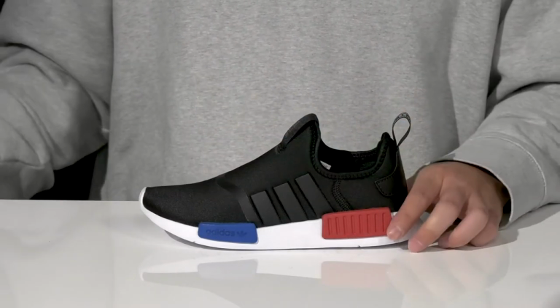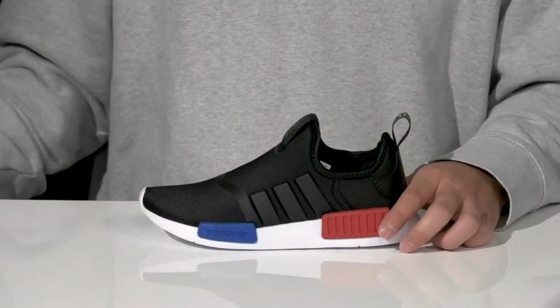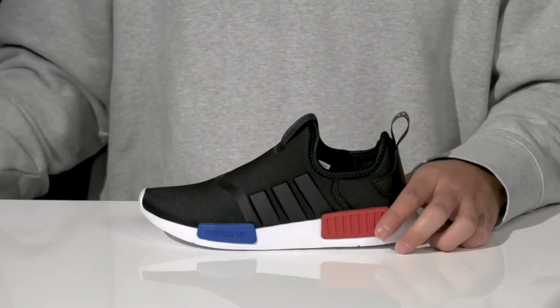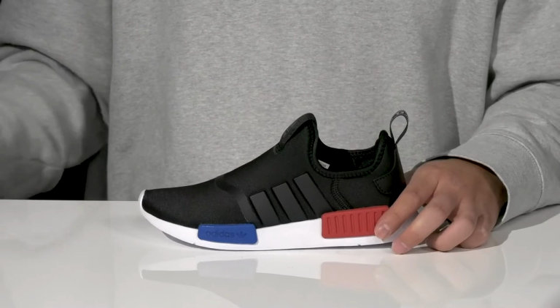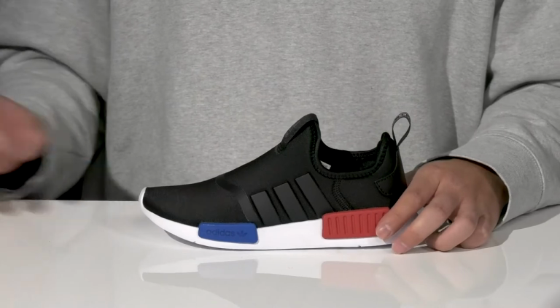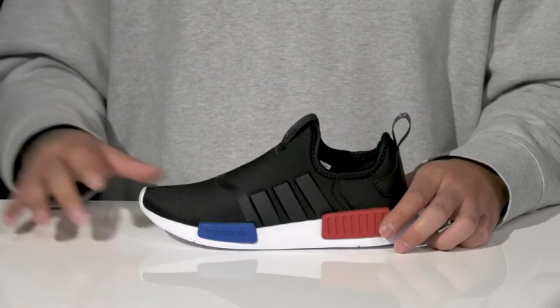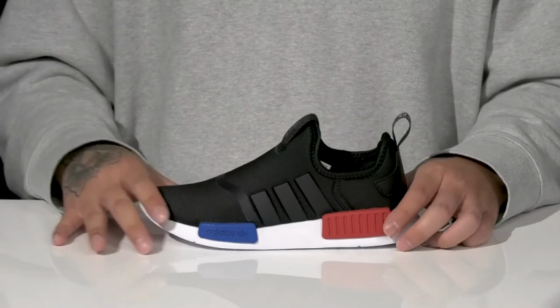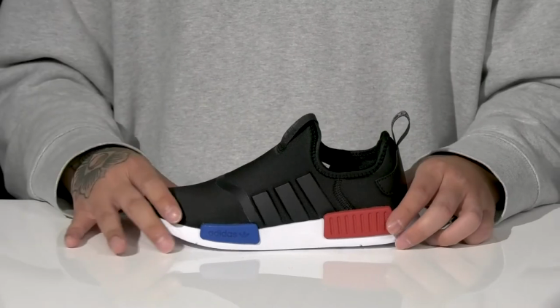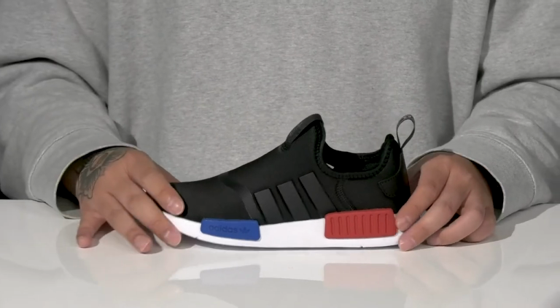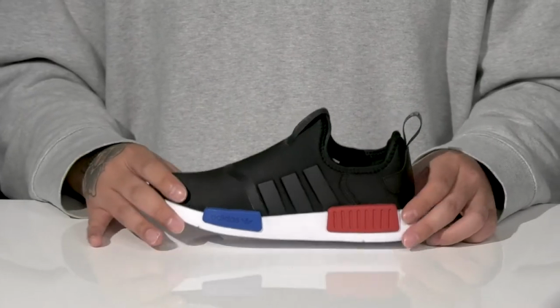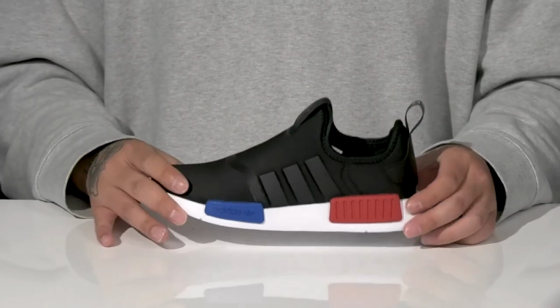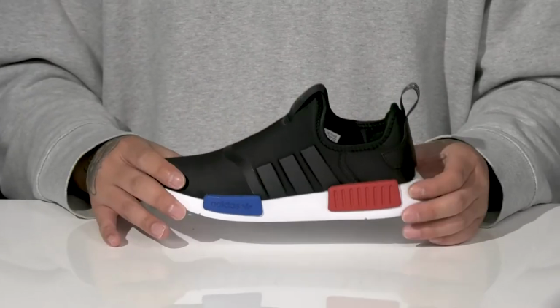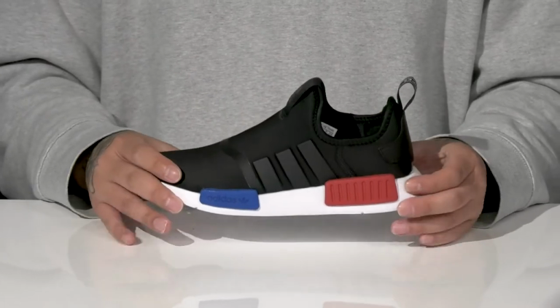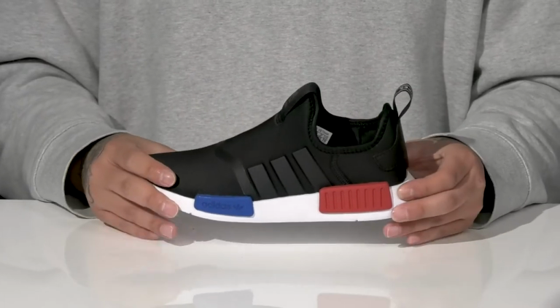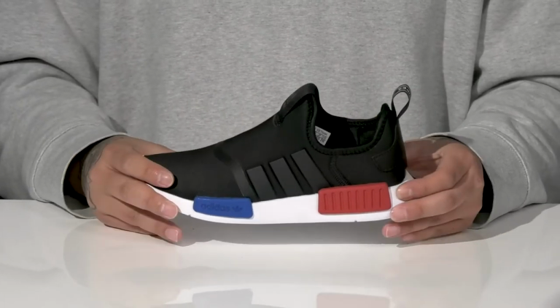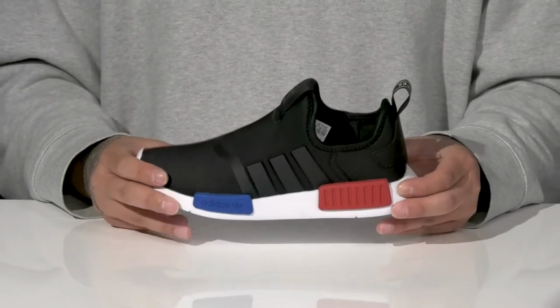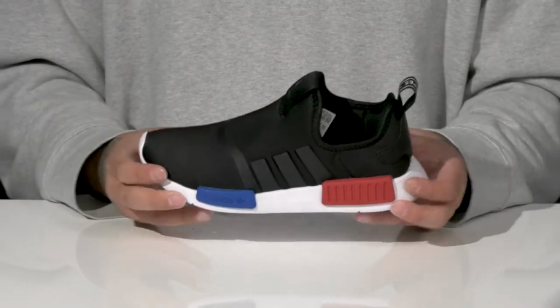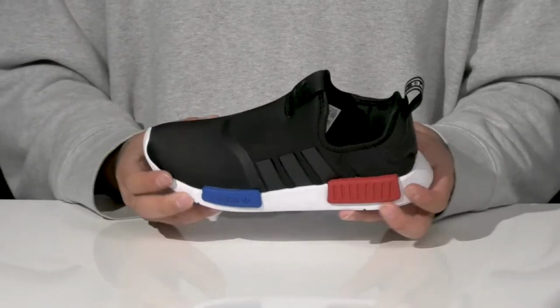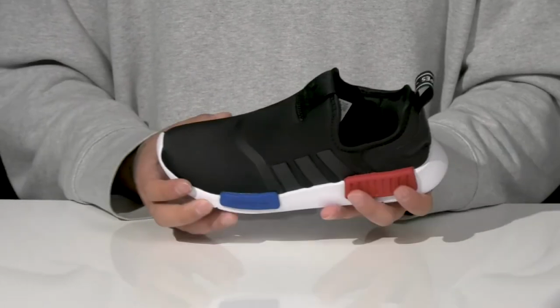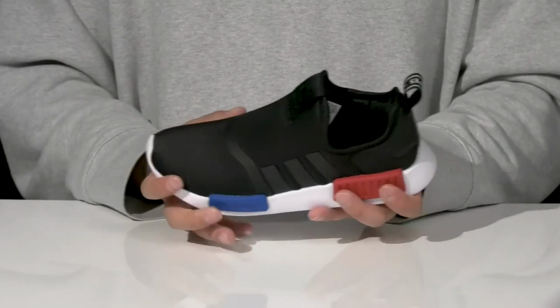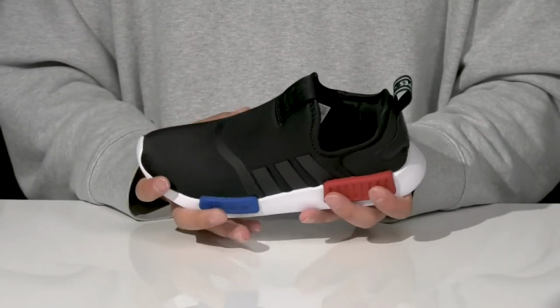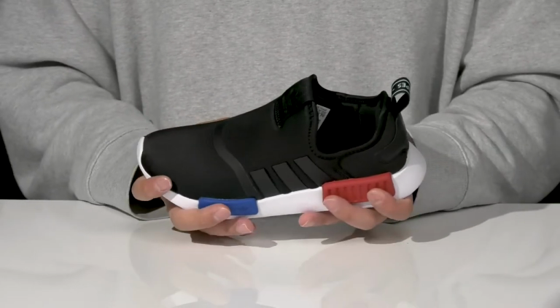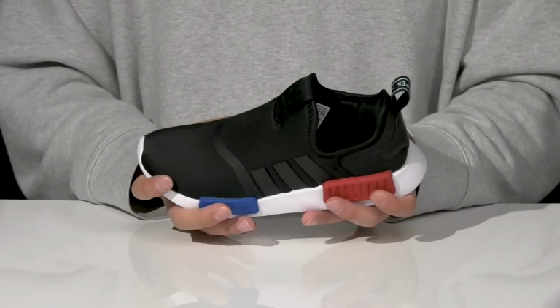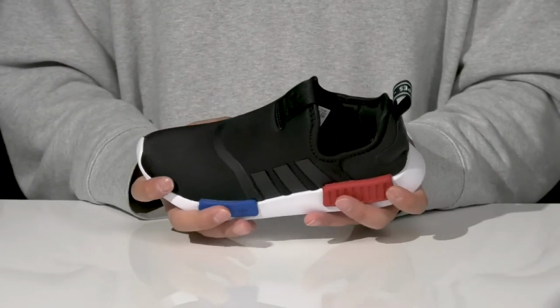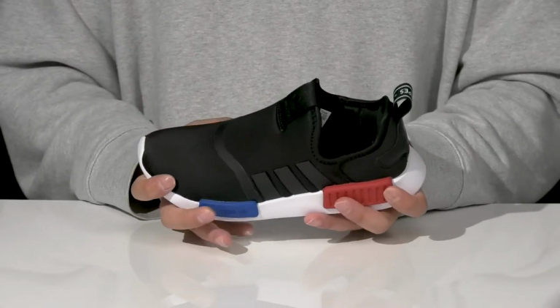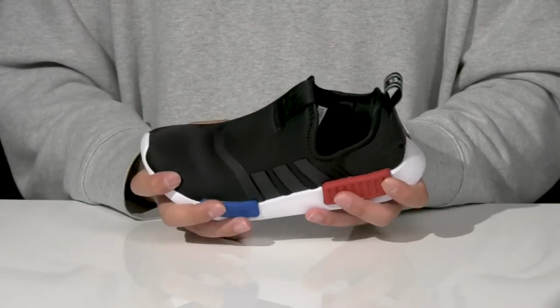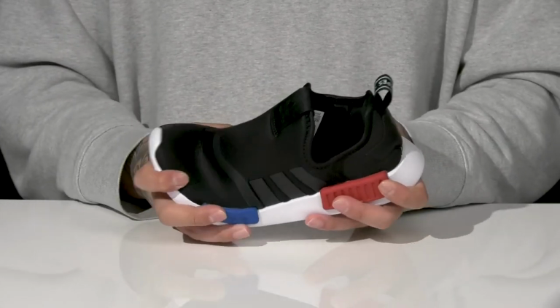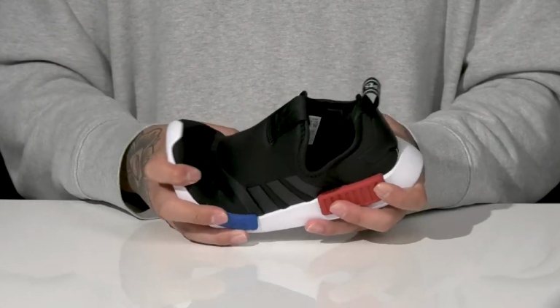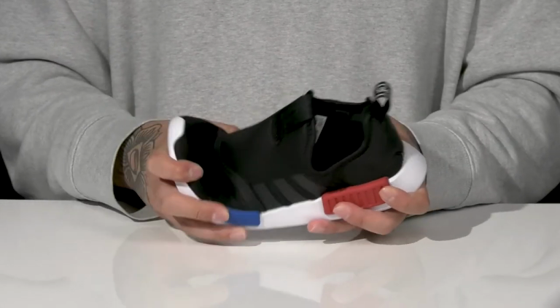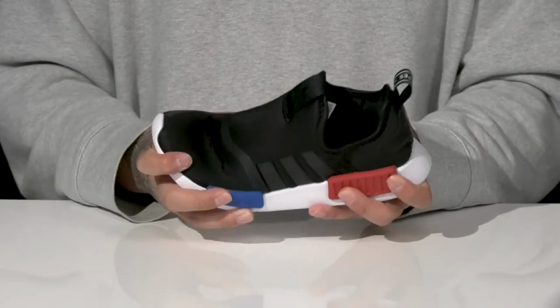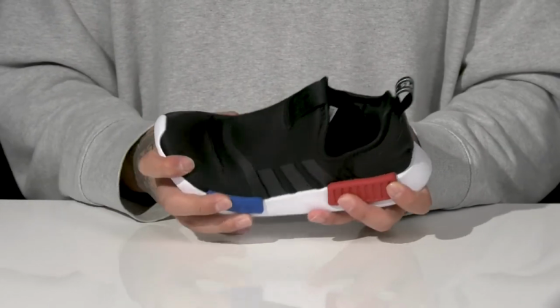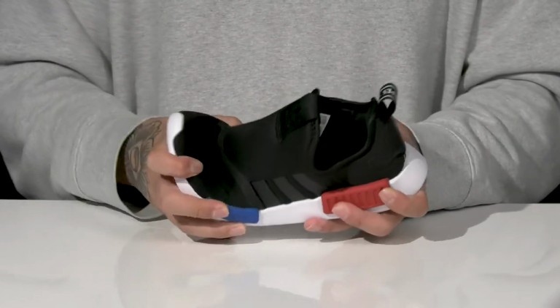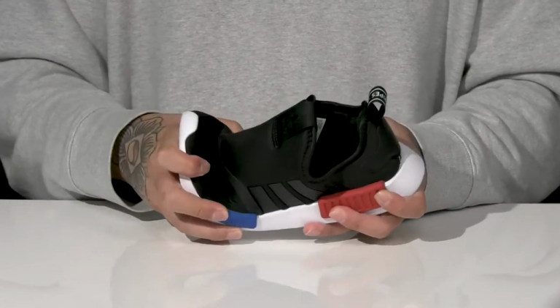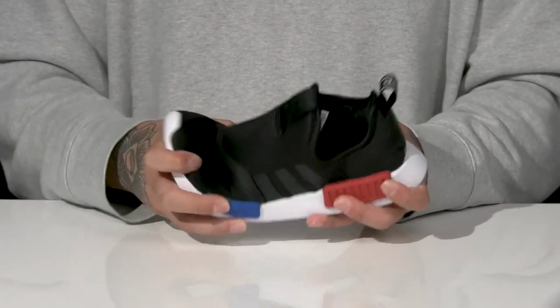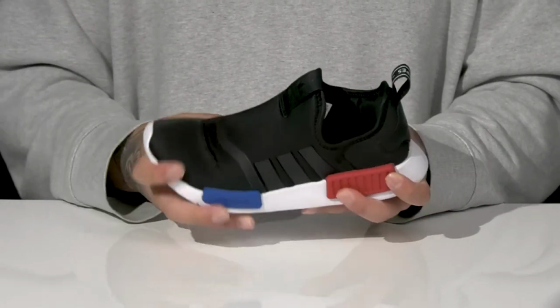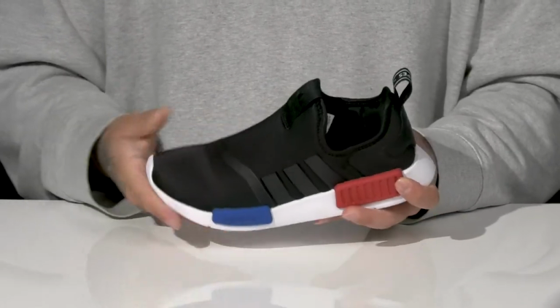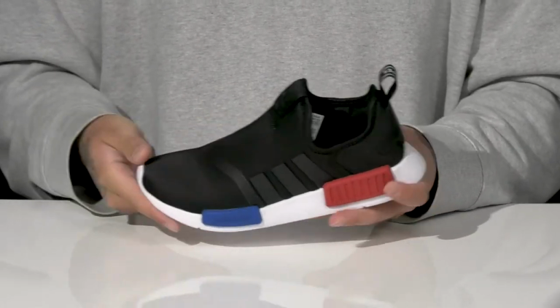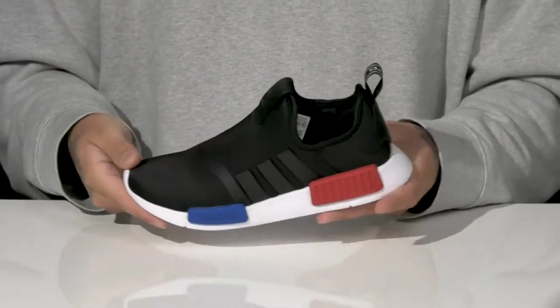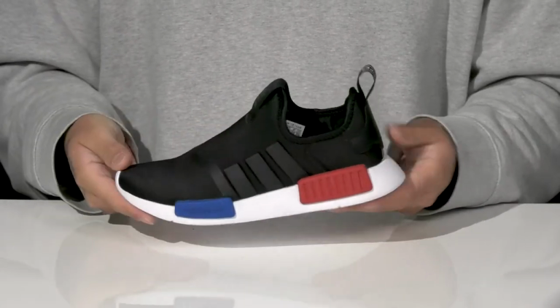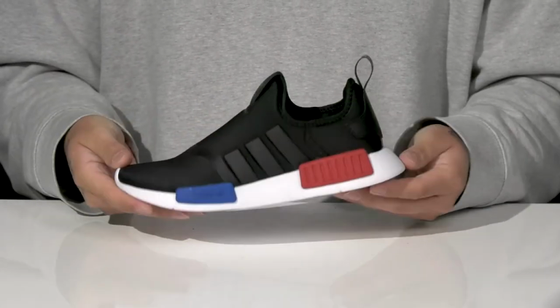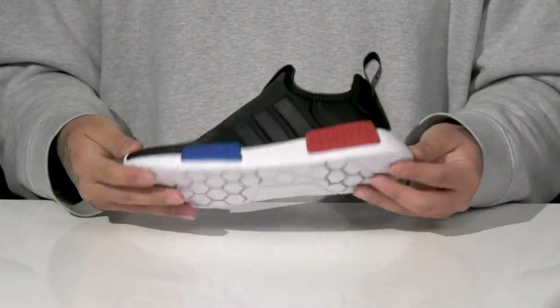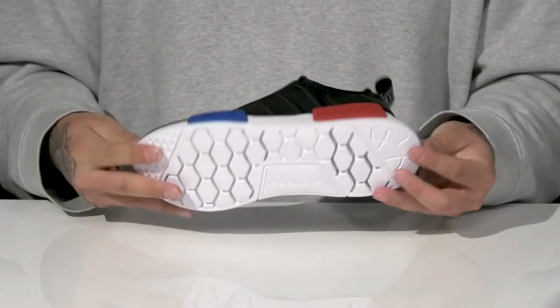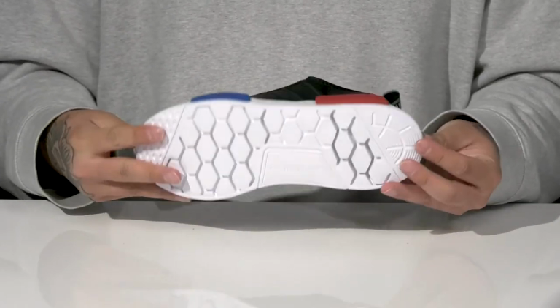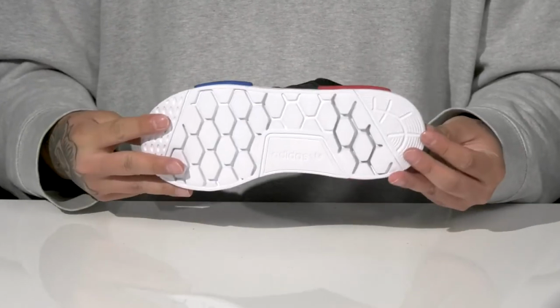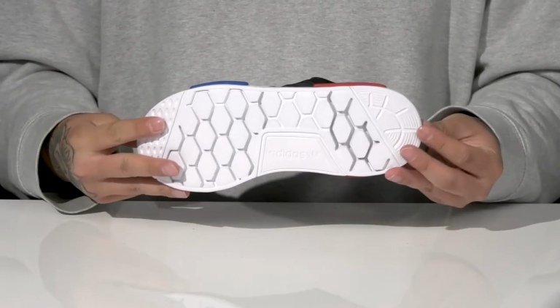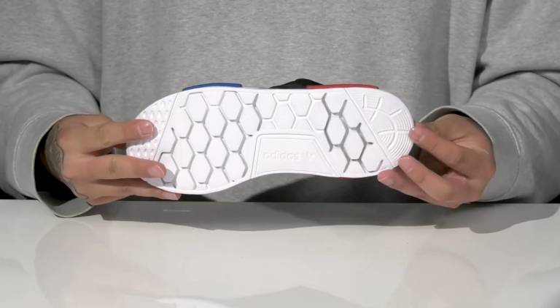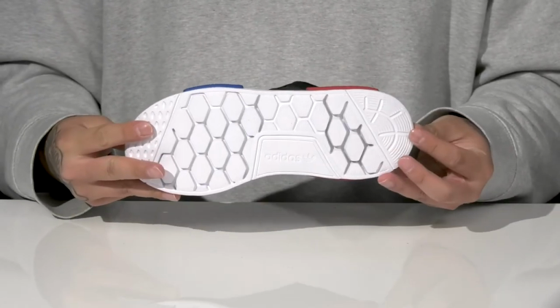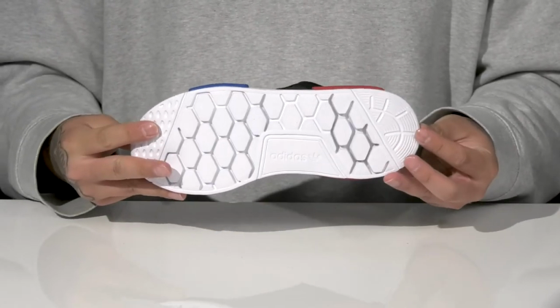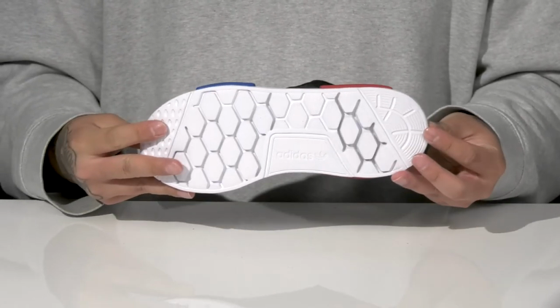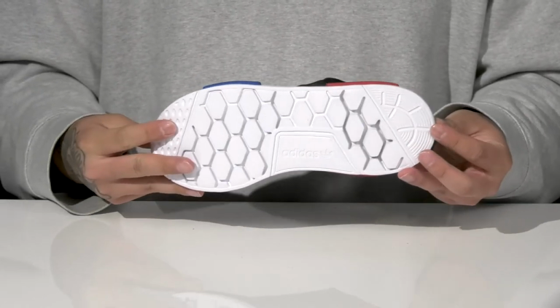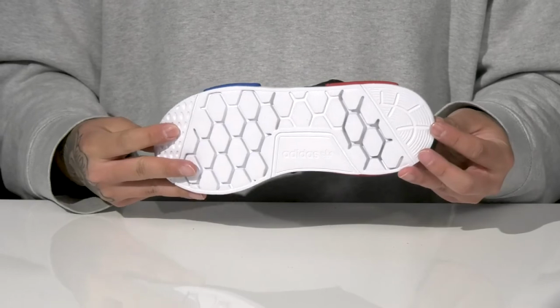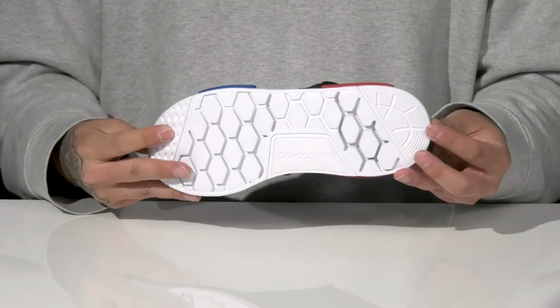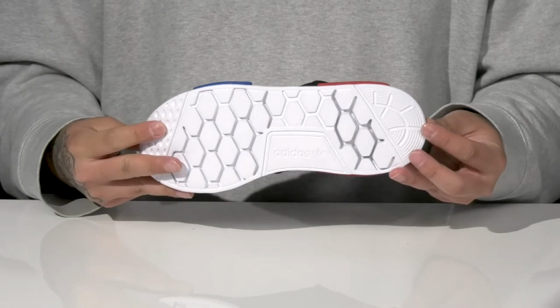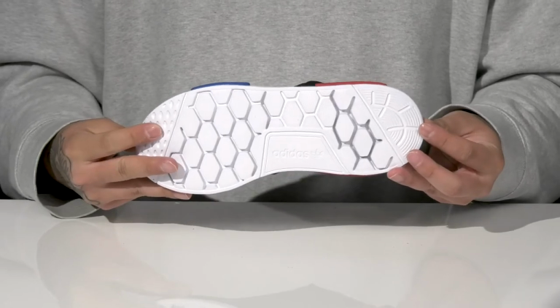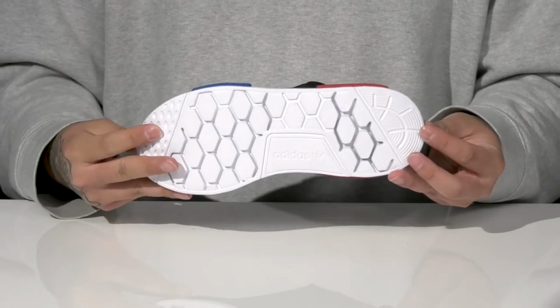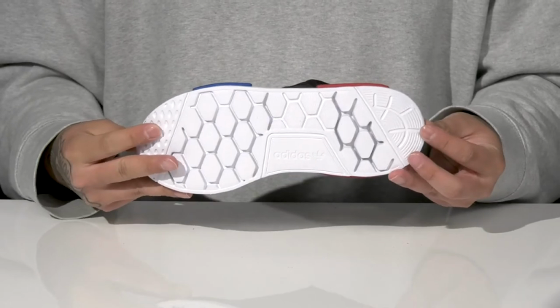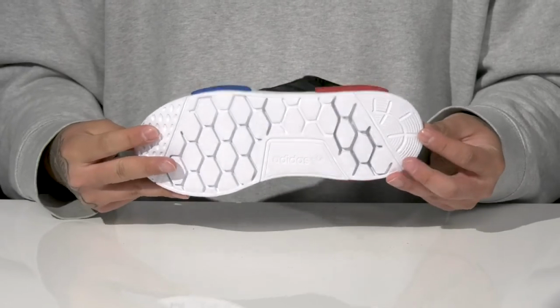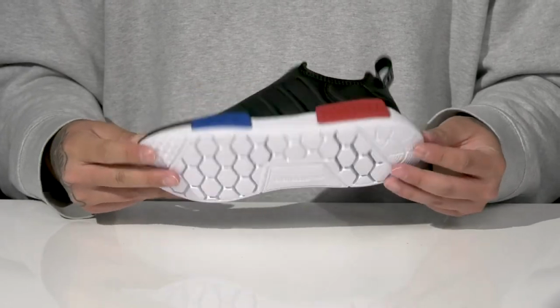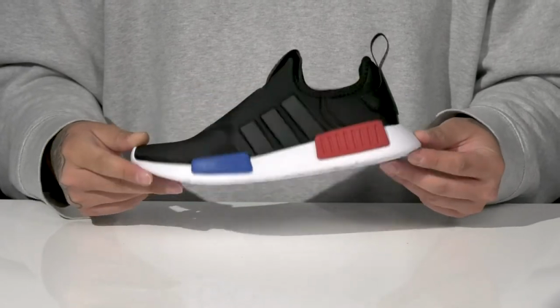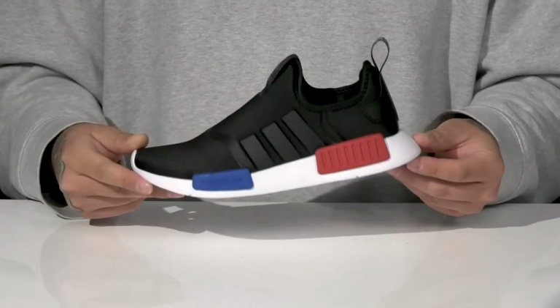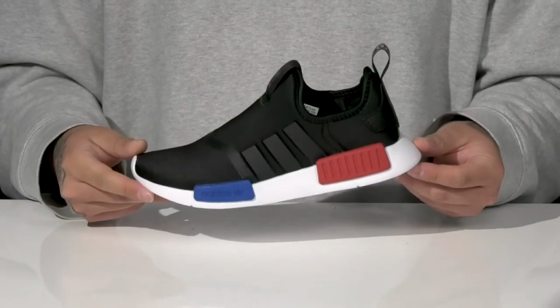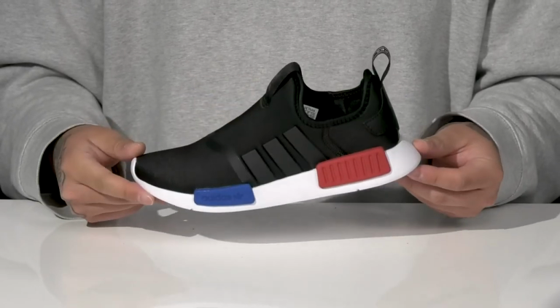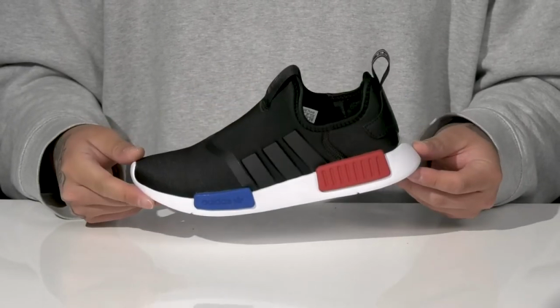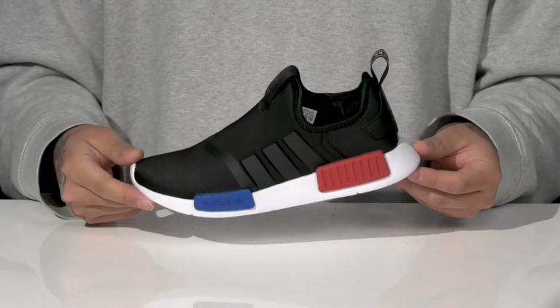This works well with the lightweight shock absorbing foam on the midsole, a flexible design on the shoe itself, and a textured synthetic outsole to keep them stable.